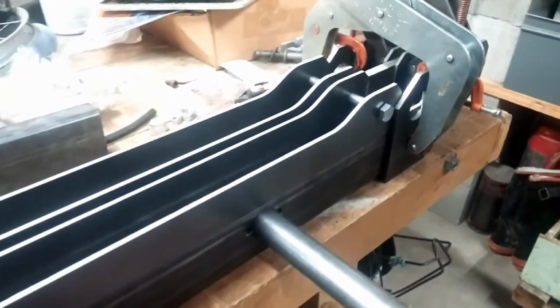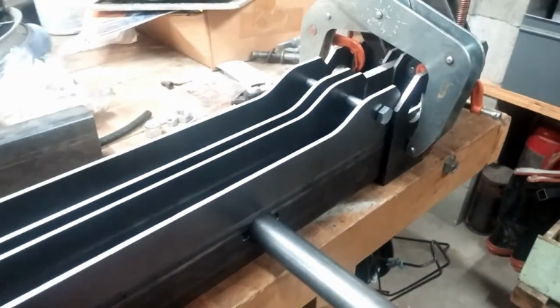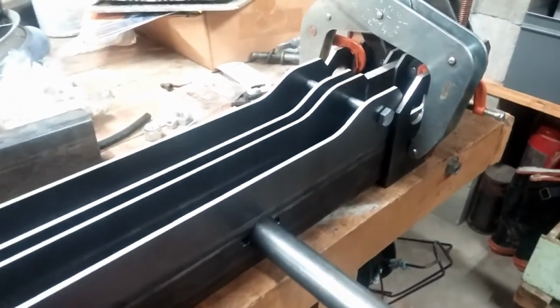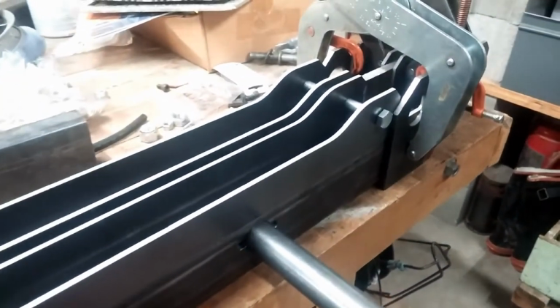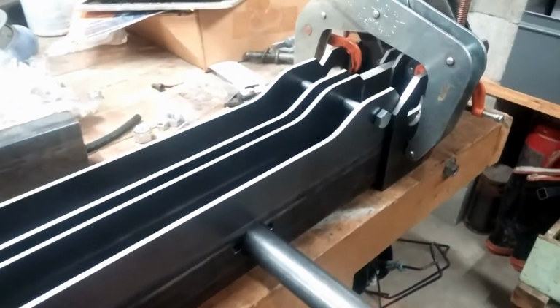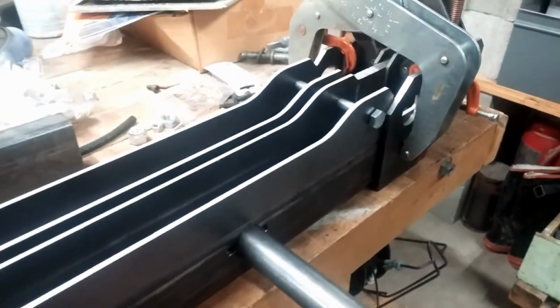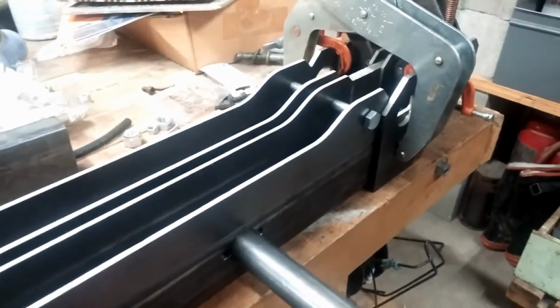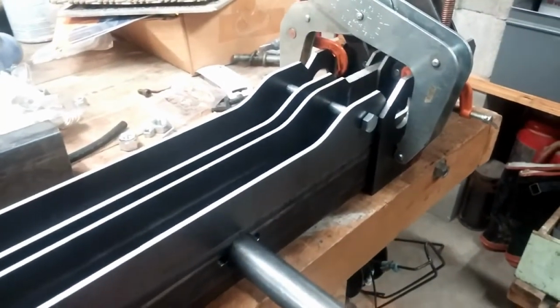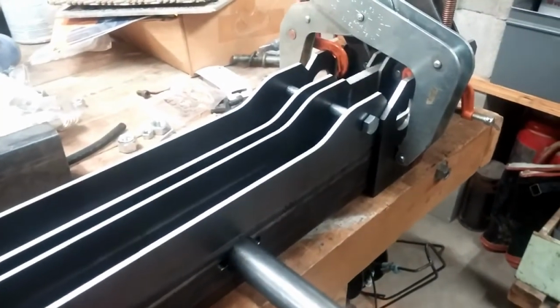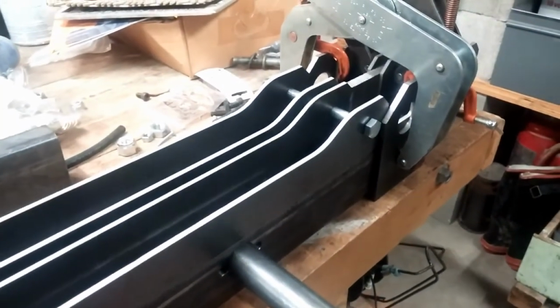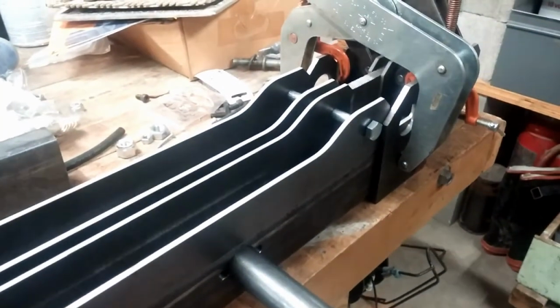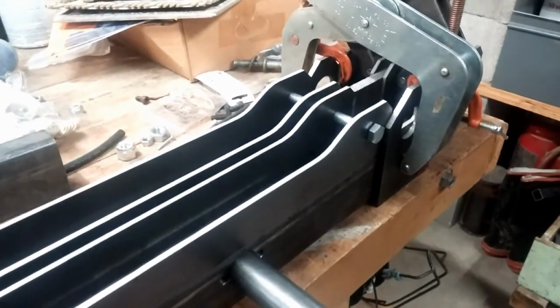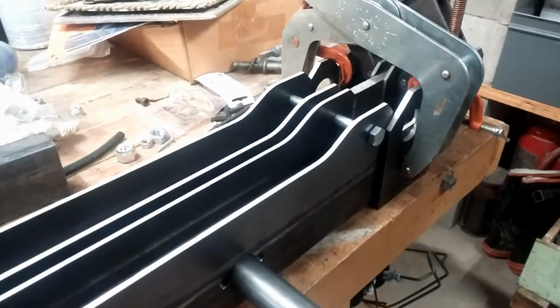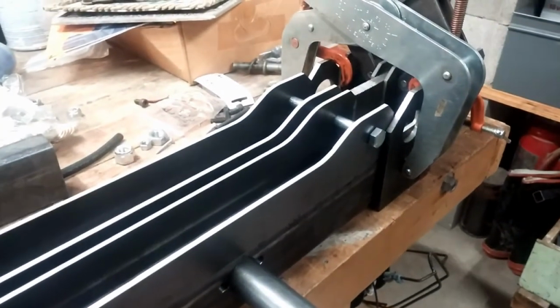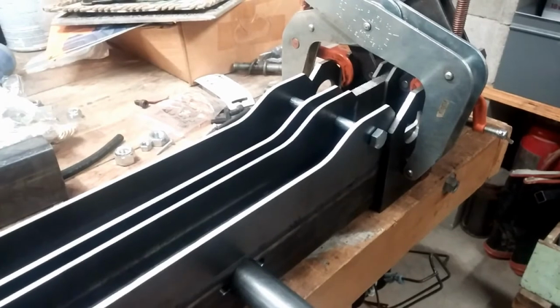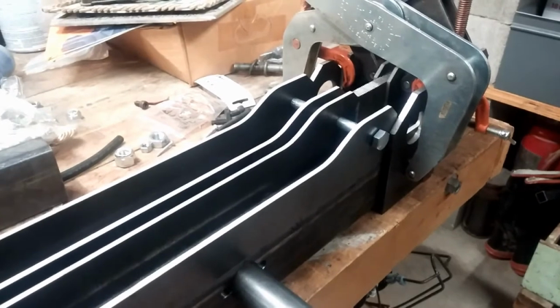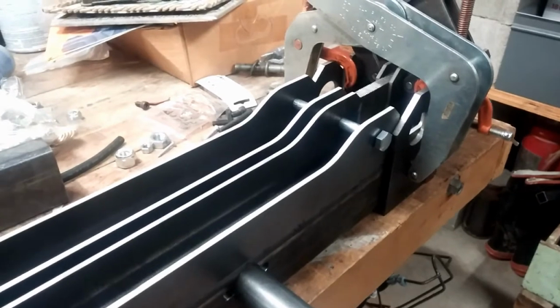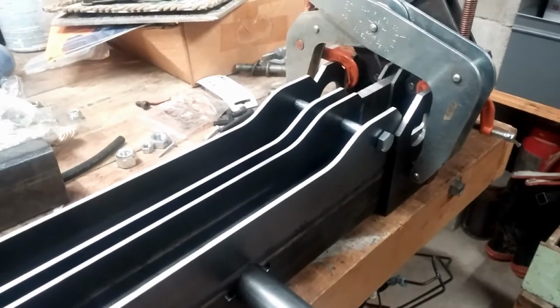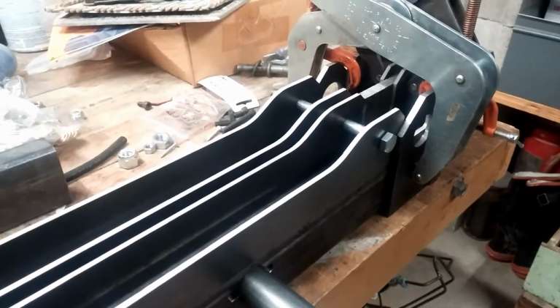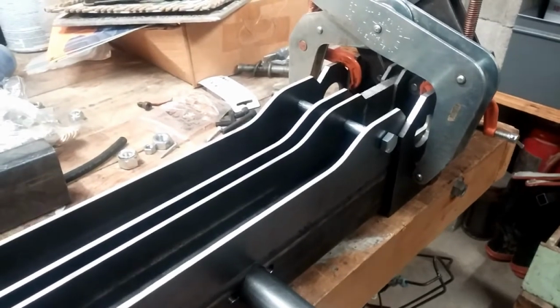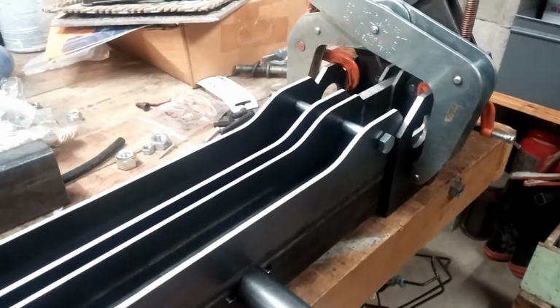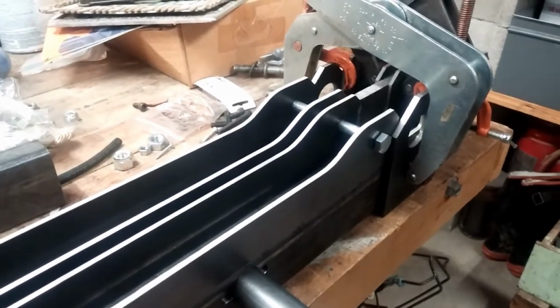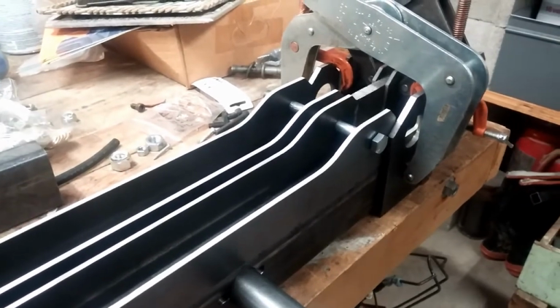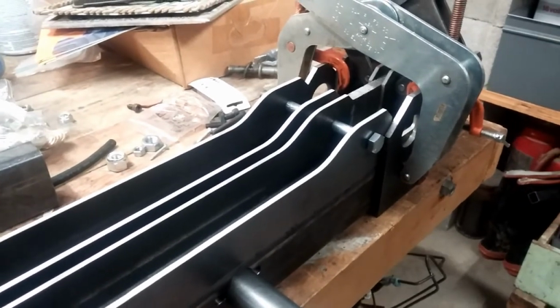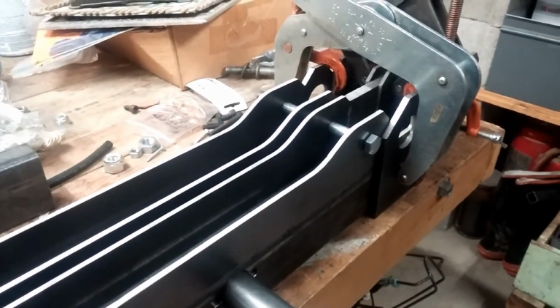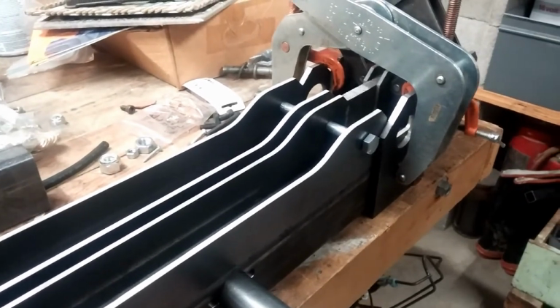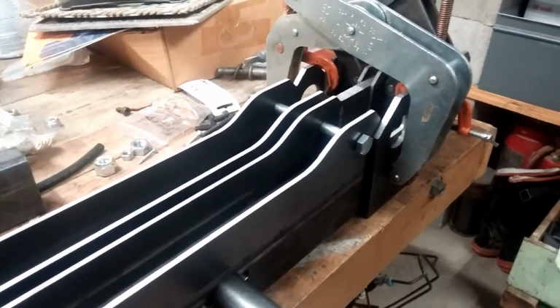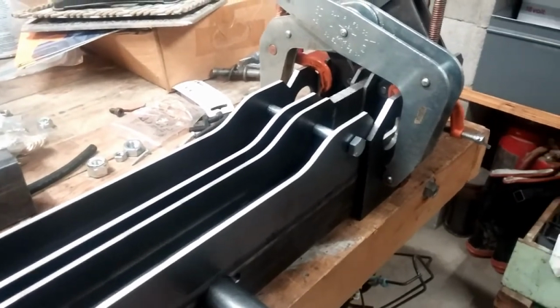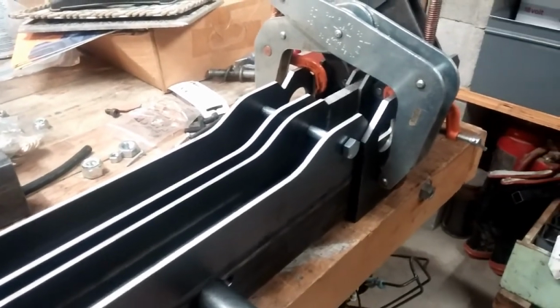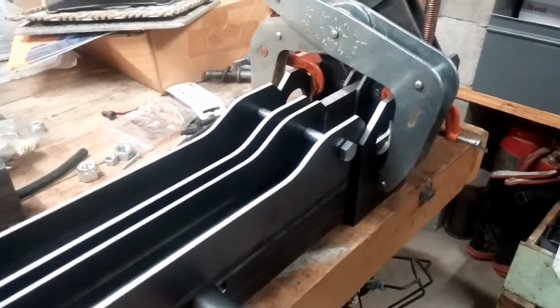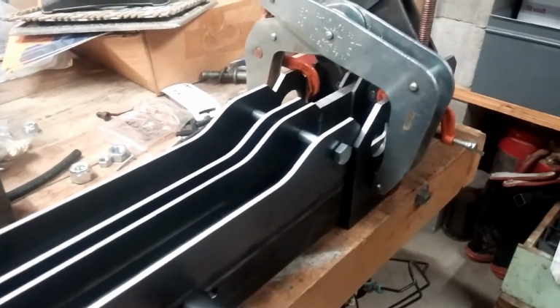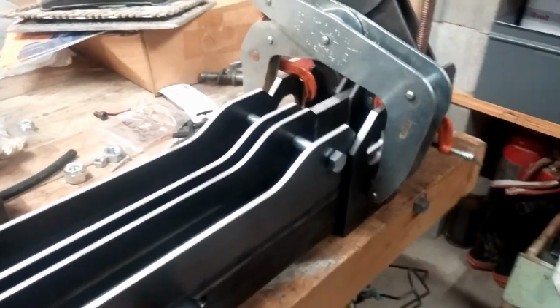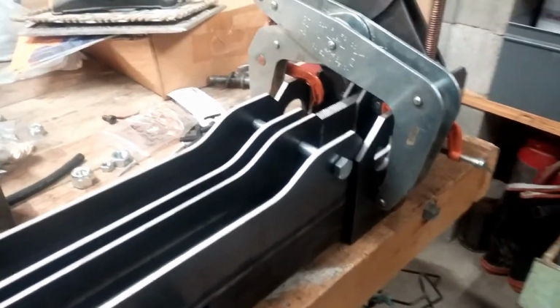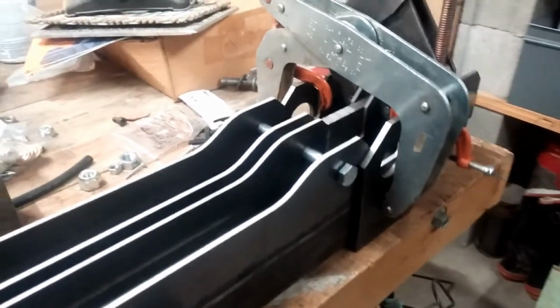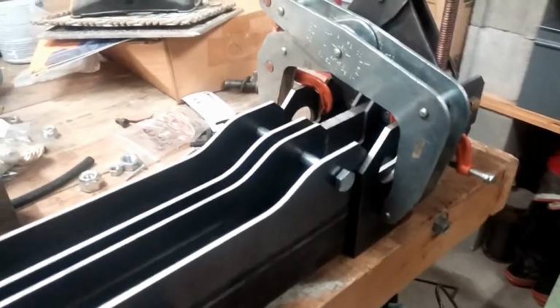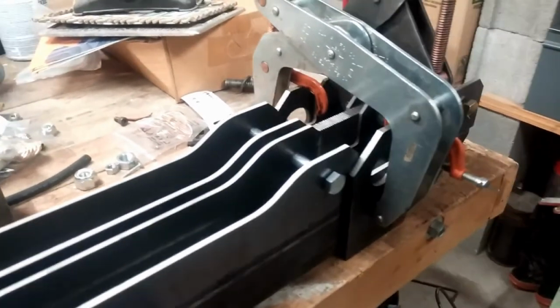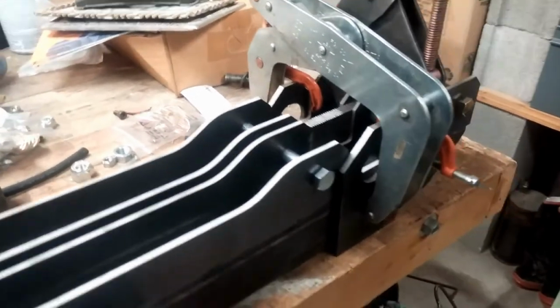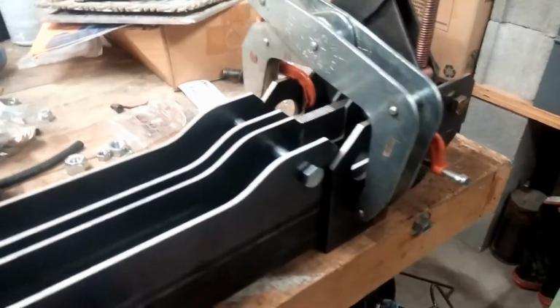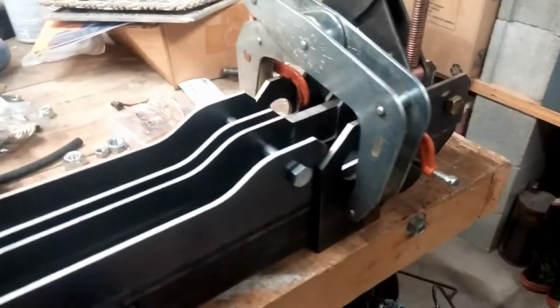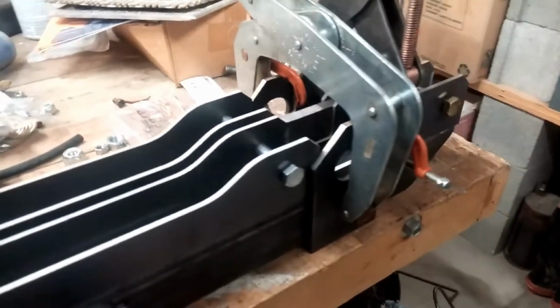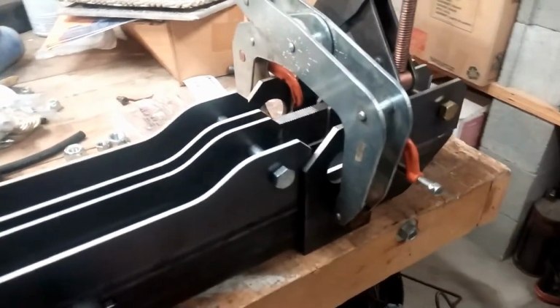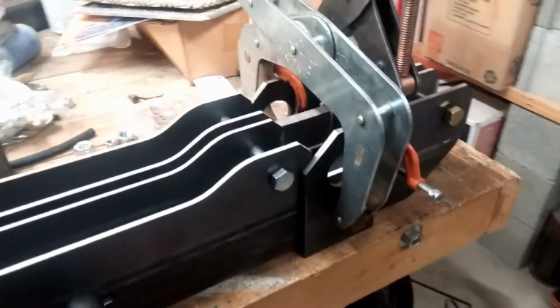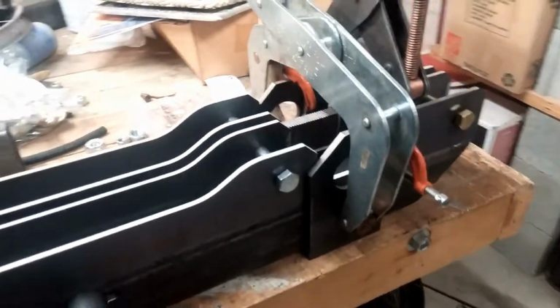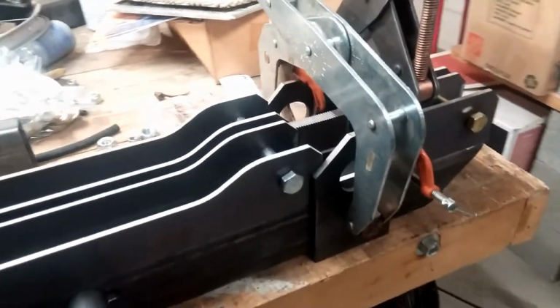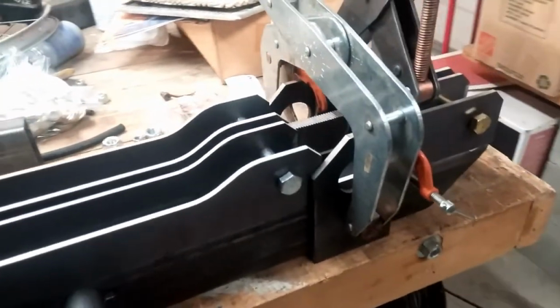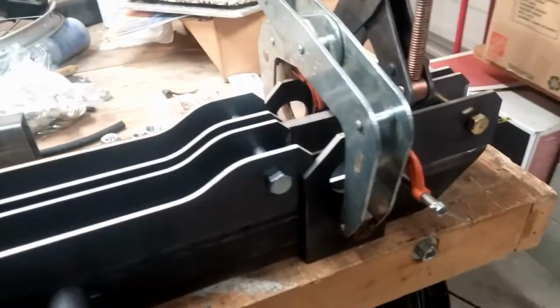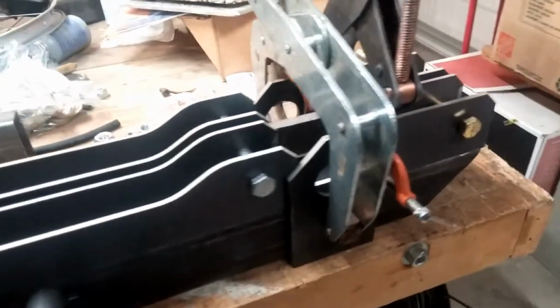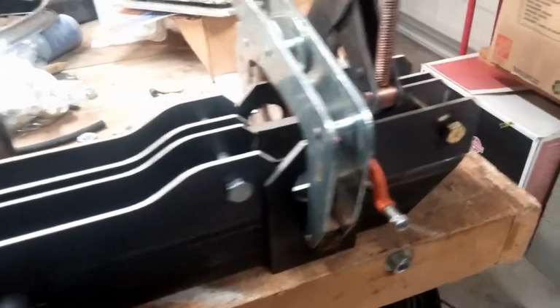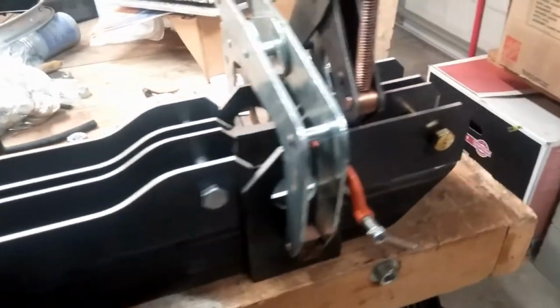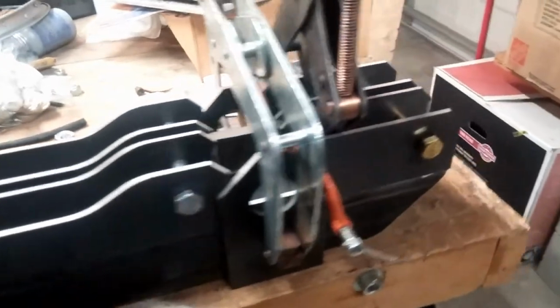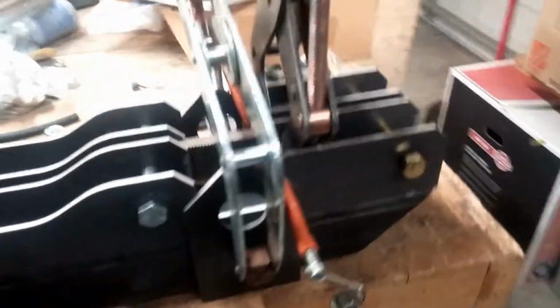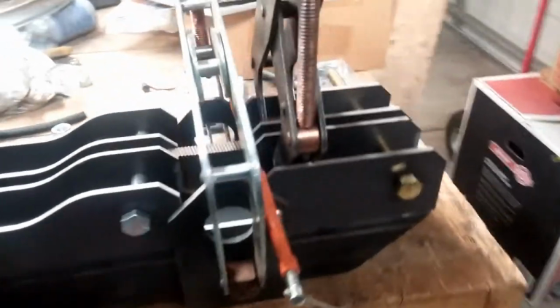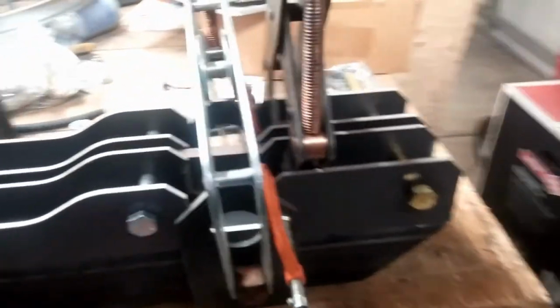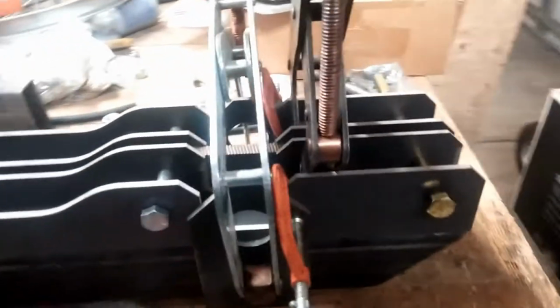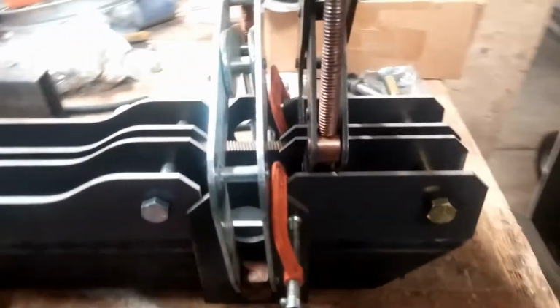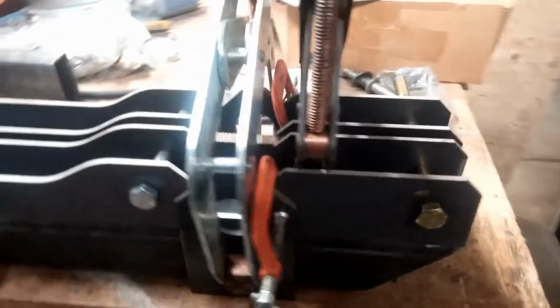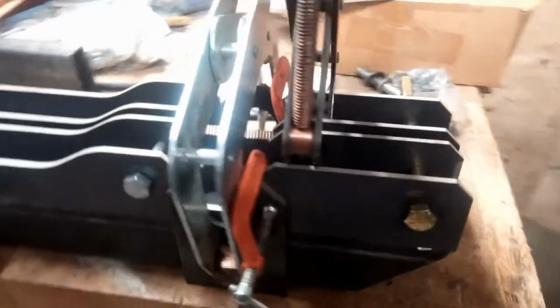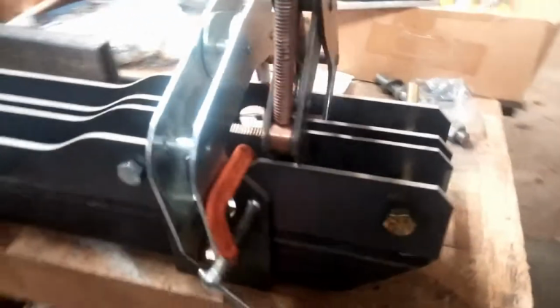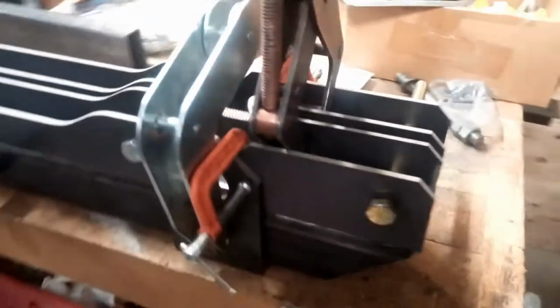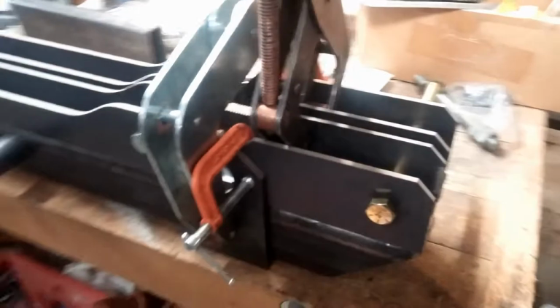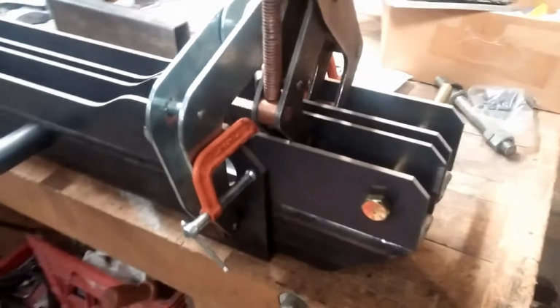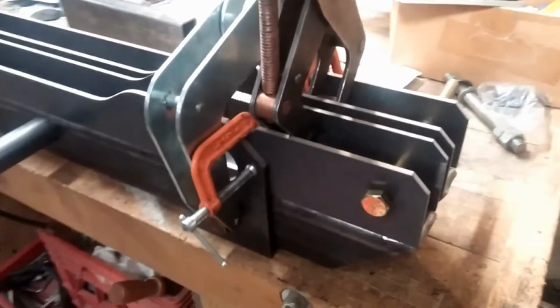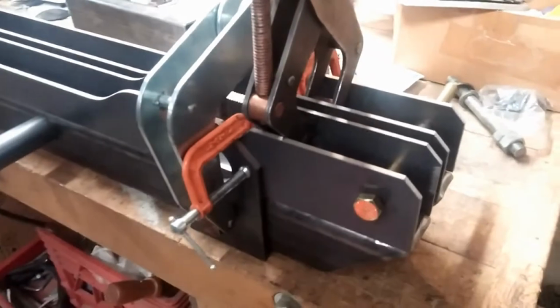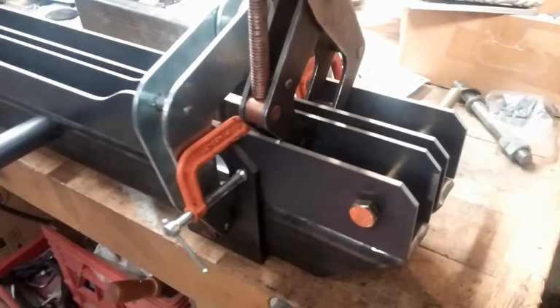Putting on these two fins — I don't know what you want to call them. They're braces that will support the axles.